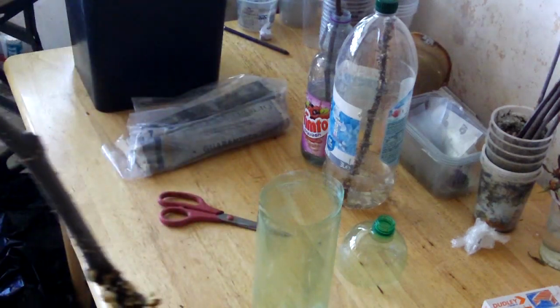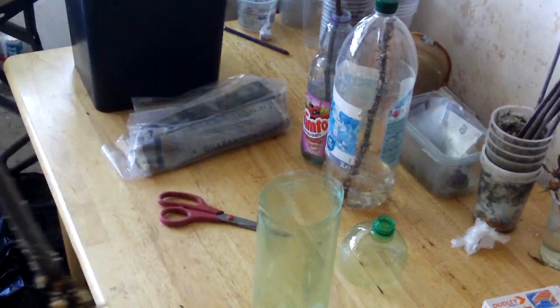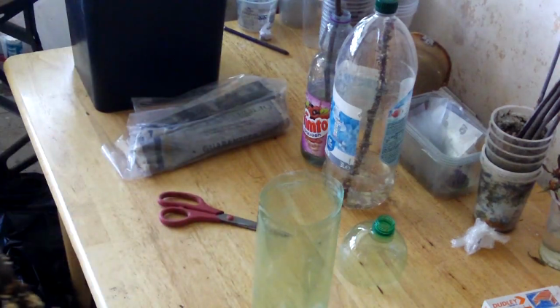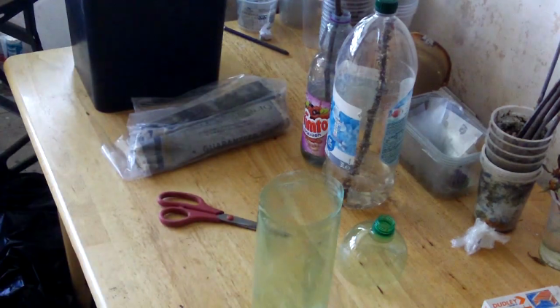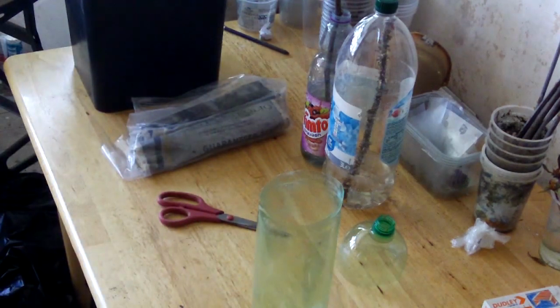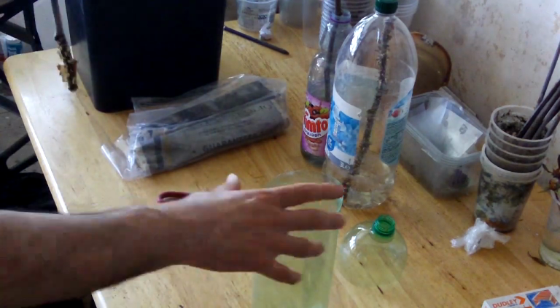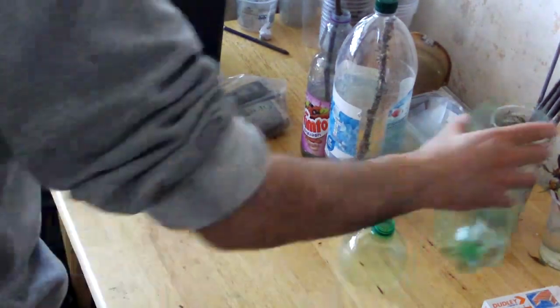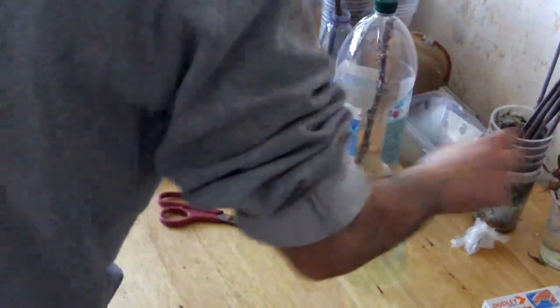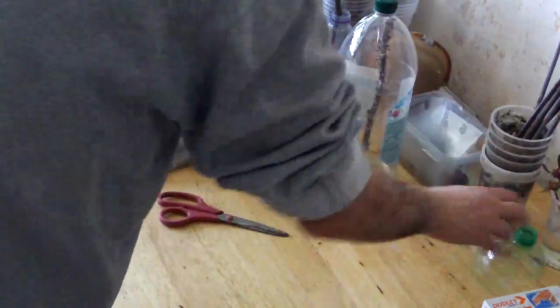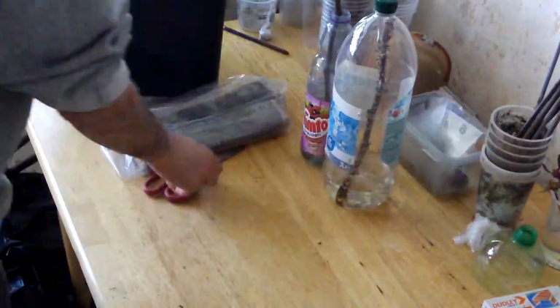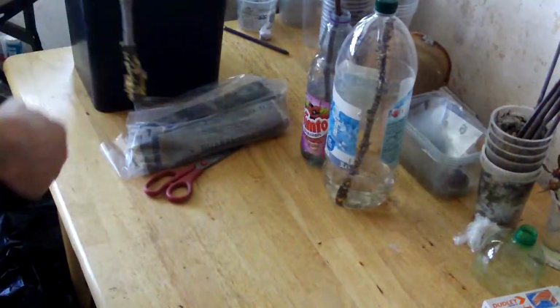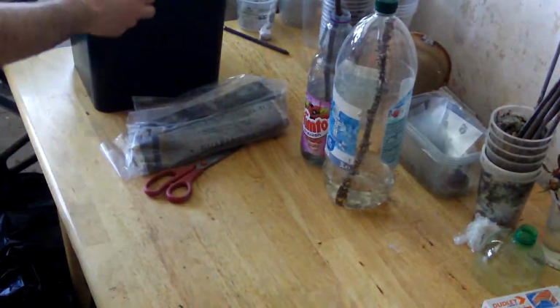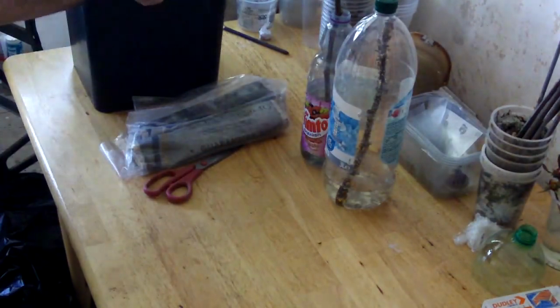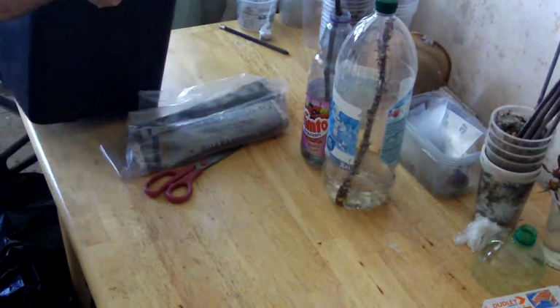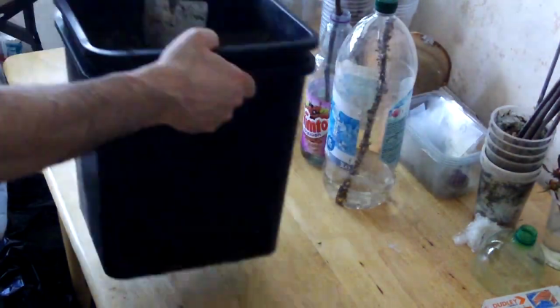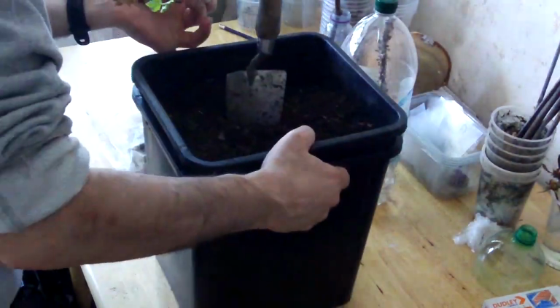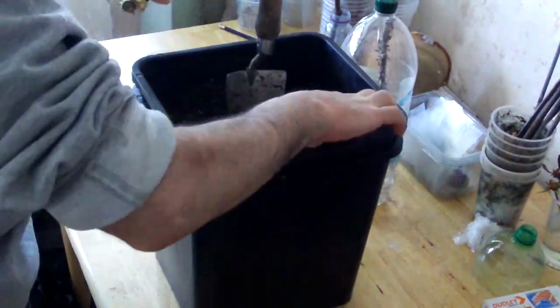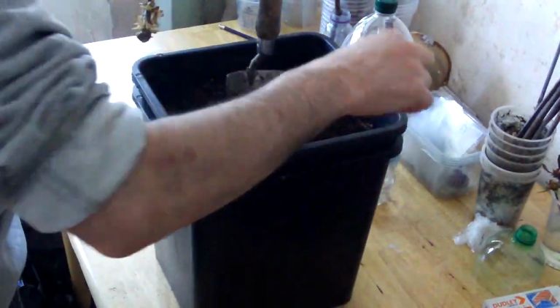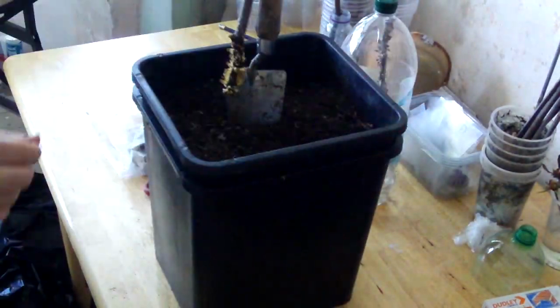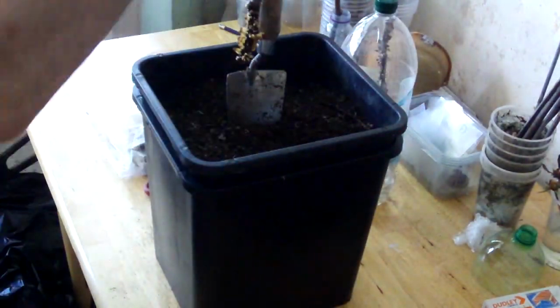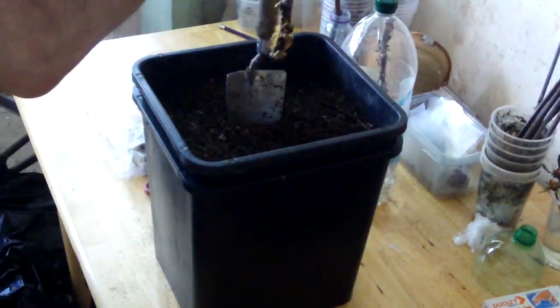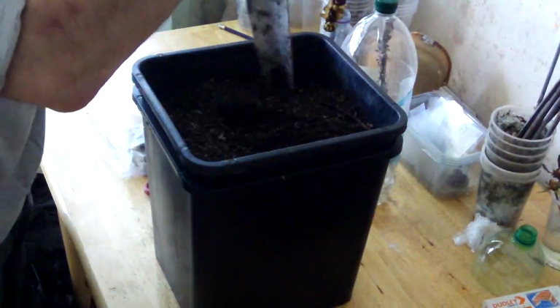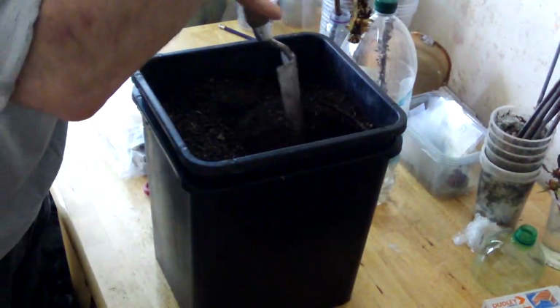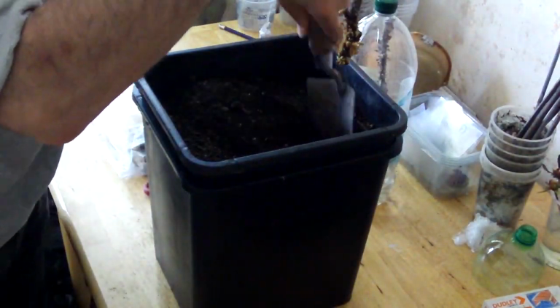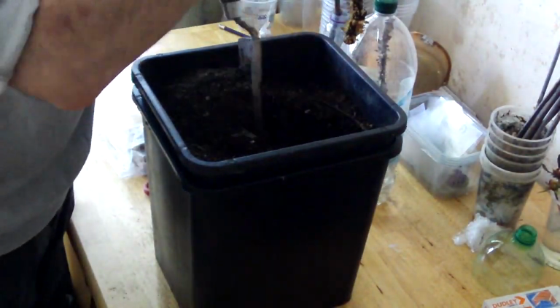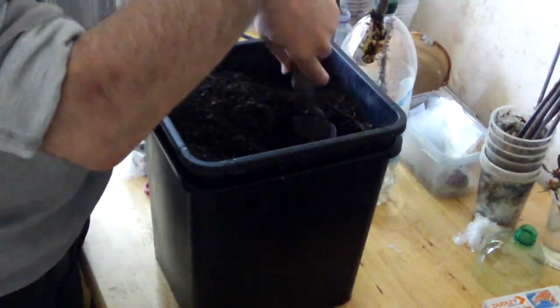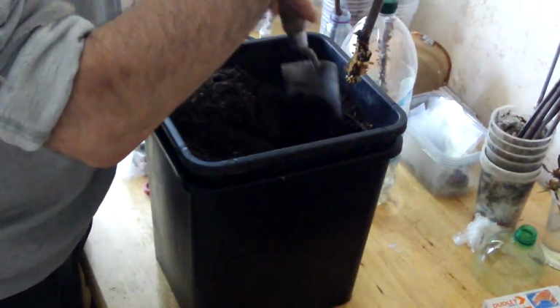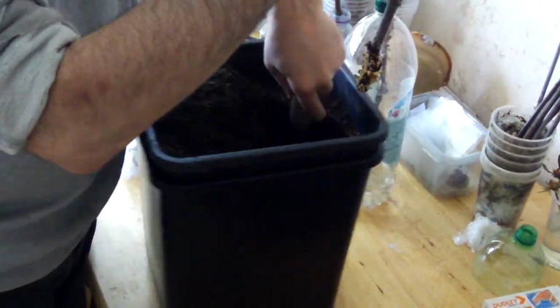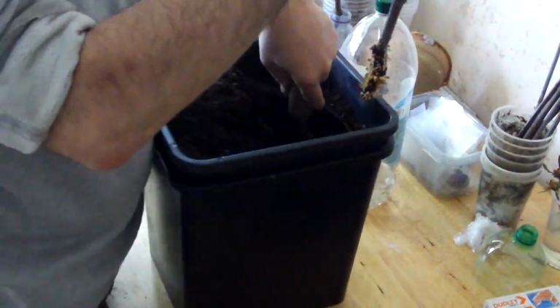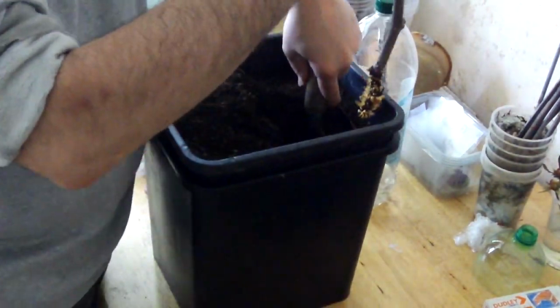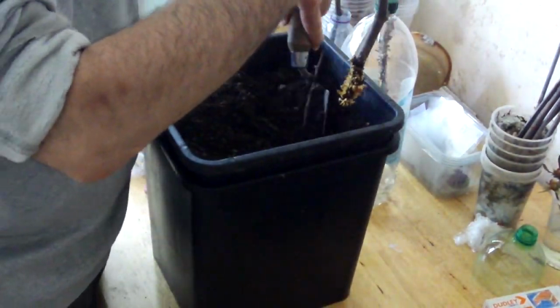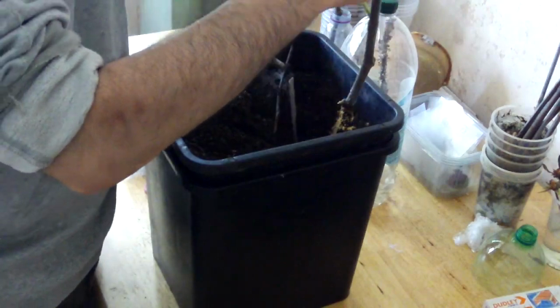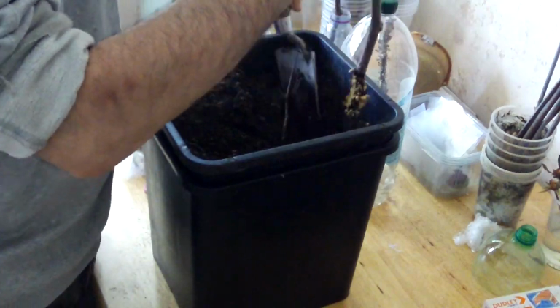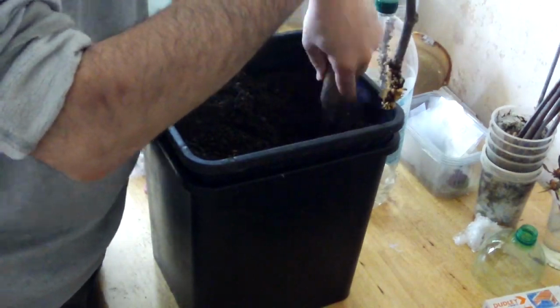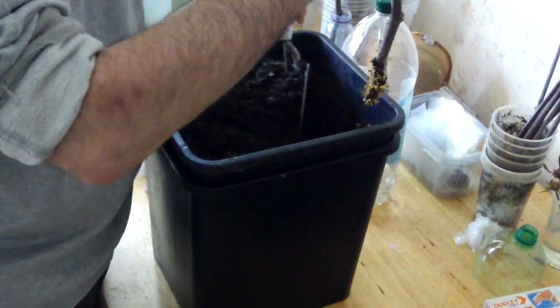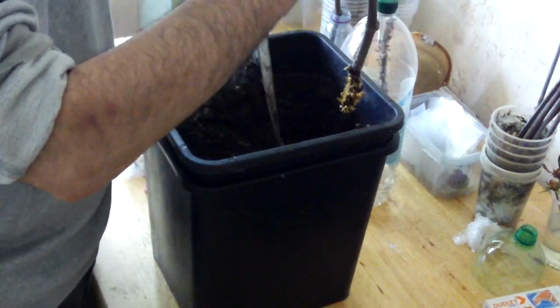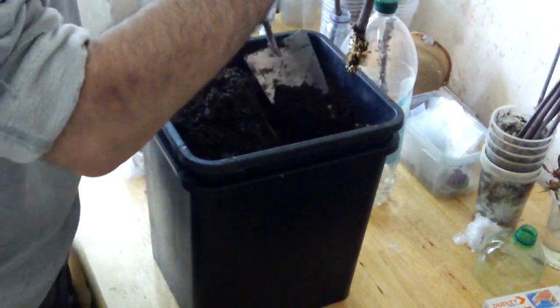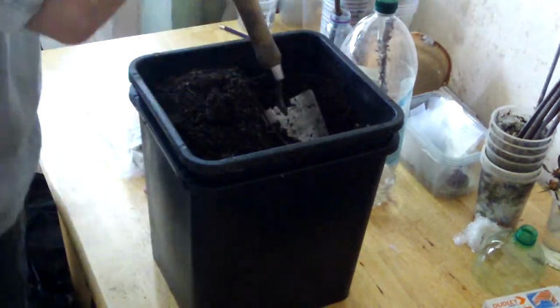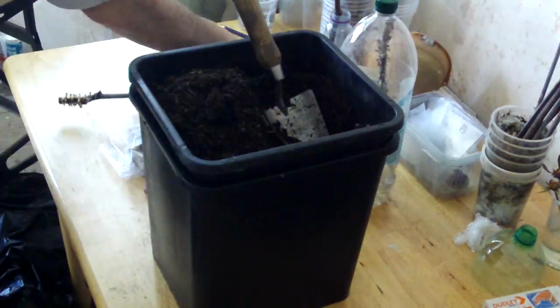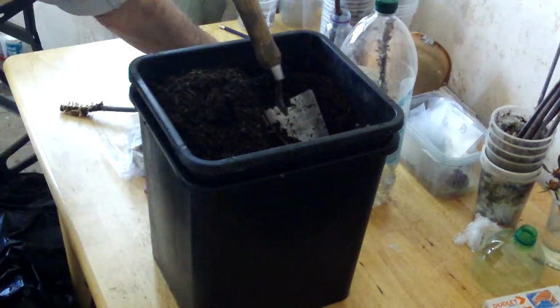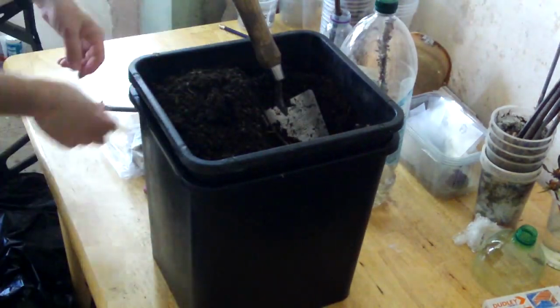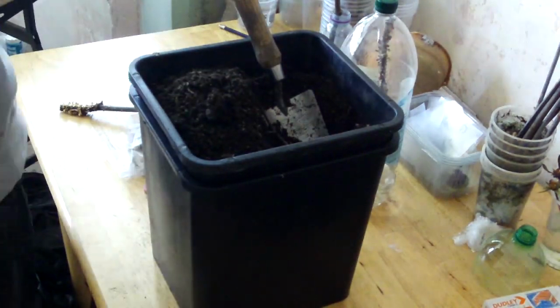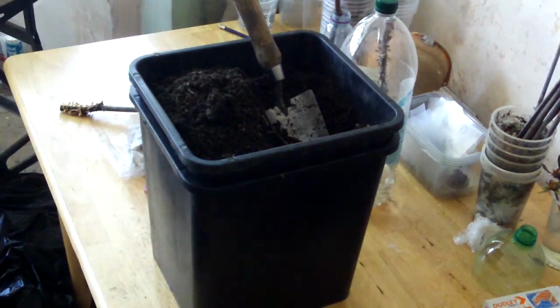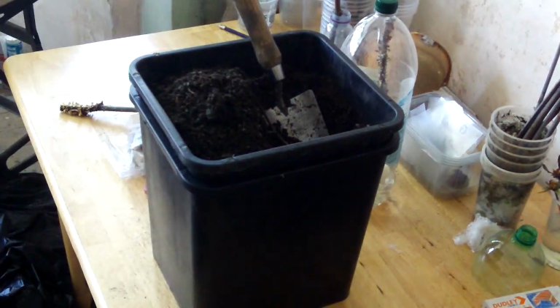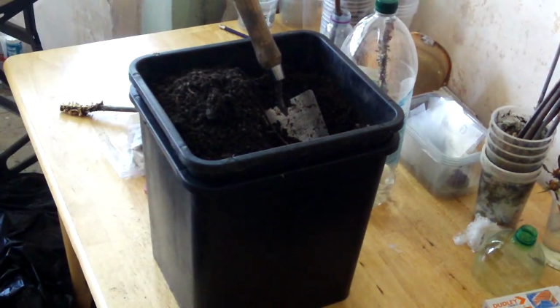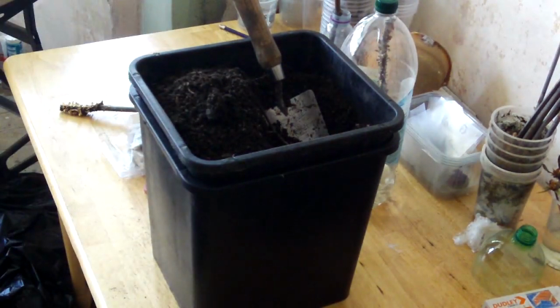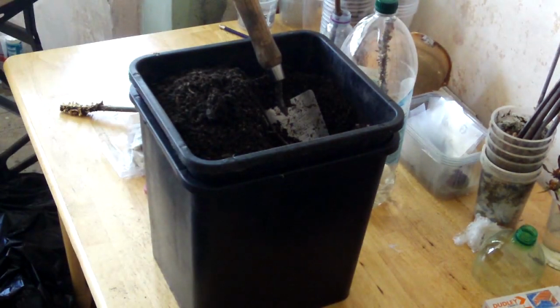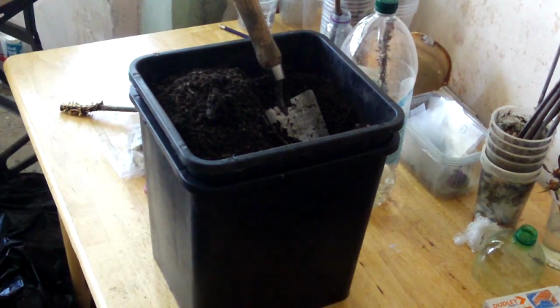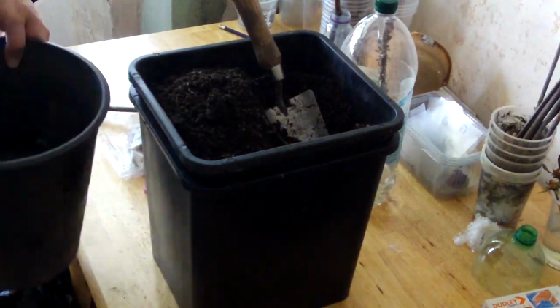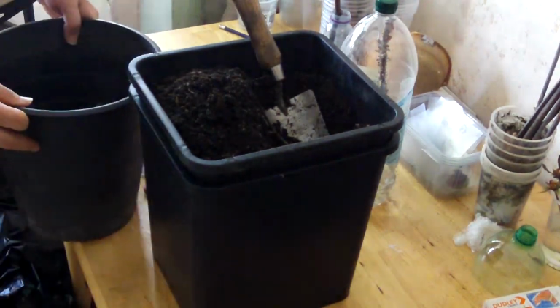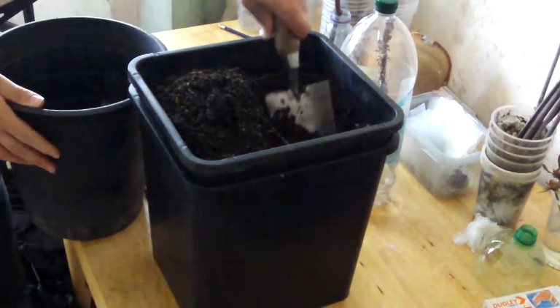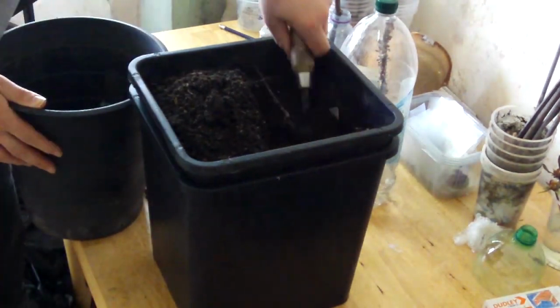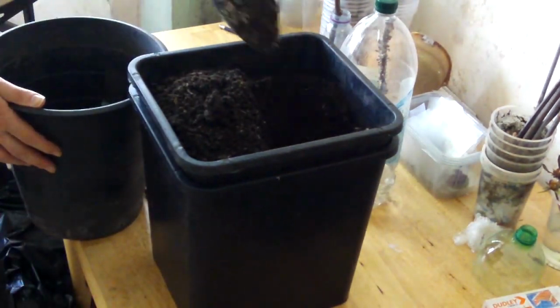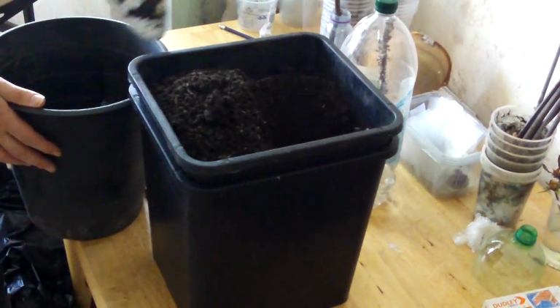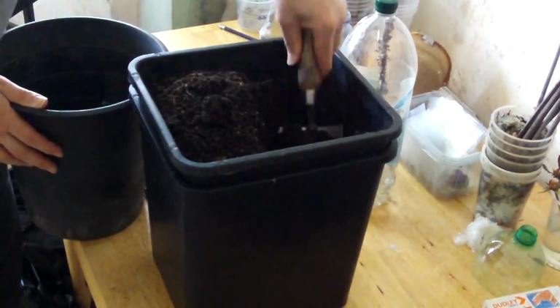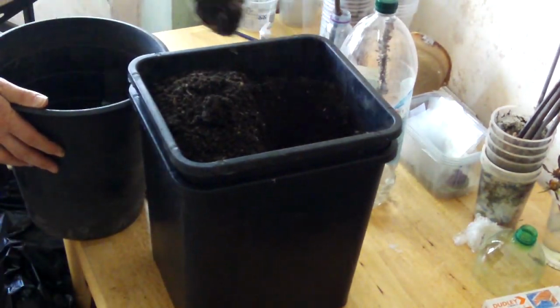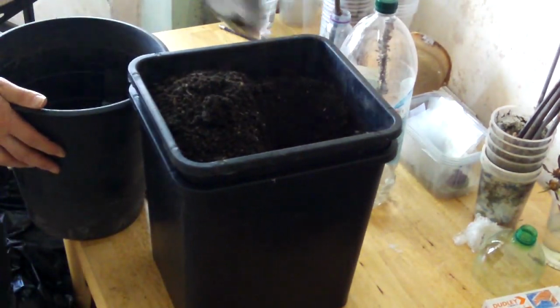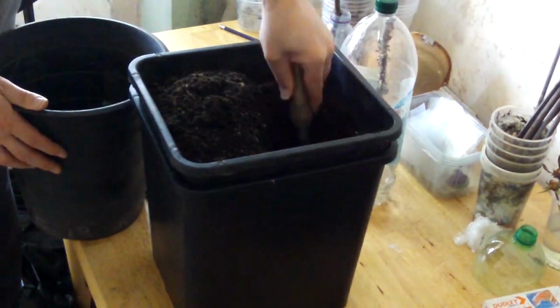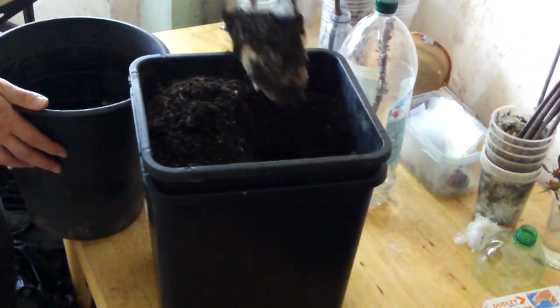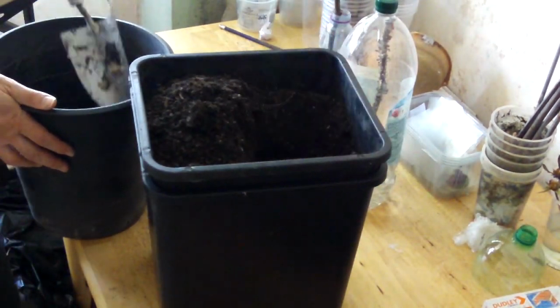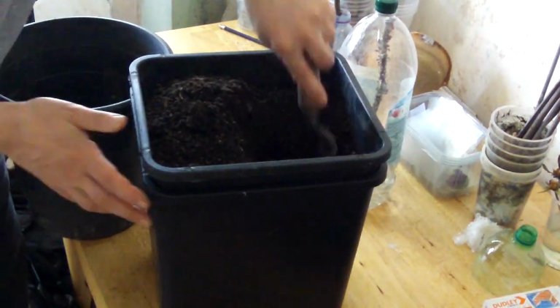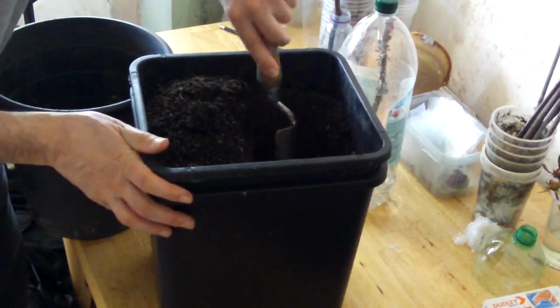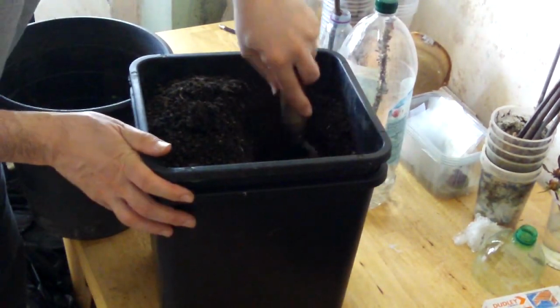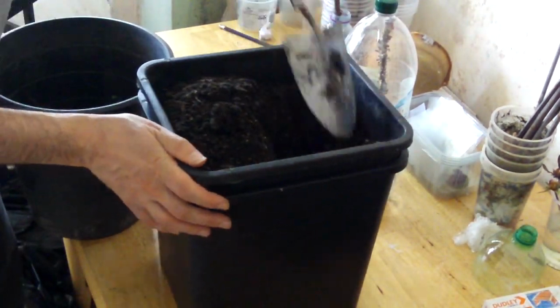It's easy to pot up, and all the successful cuttings will be potted up into this one large bucket.